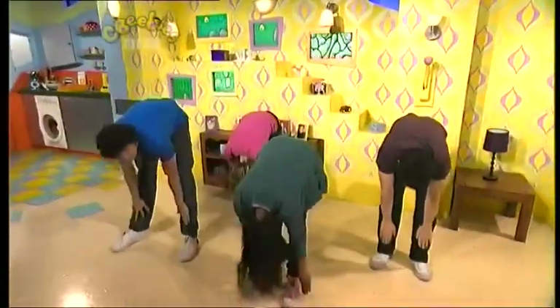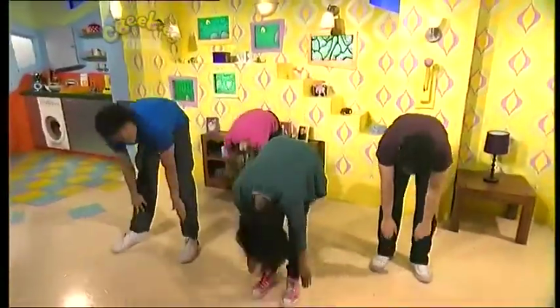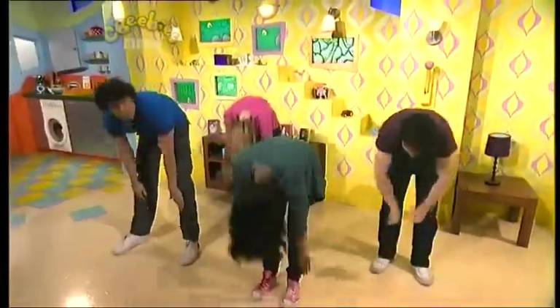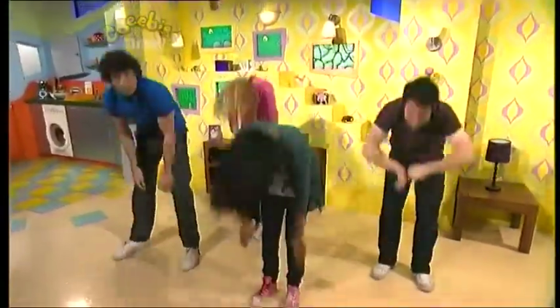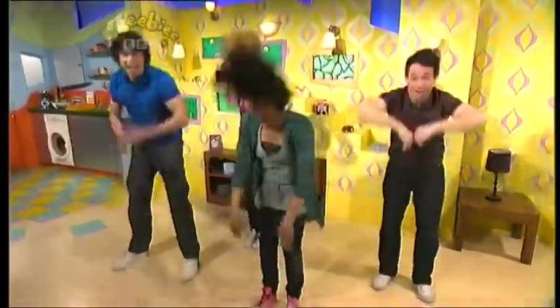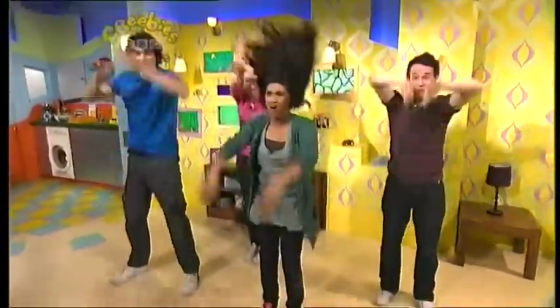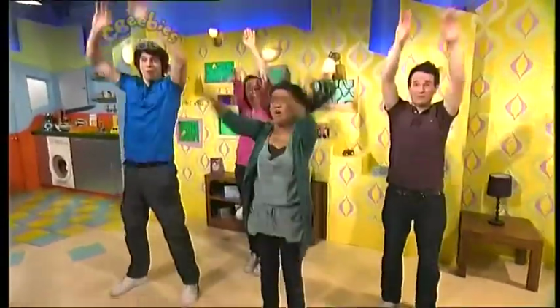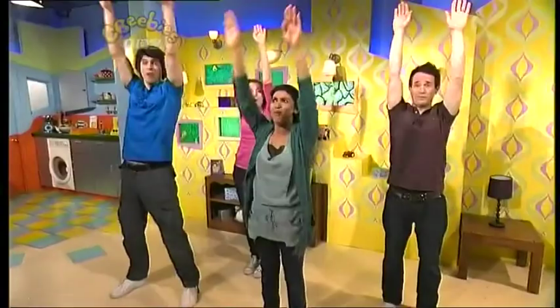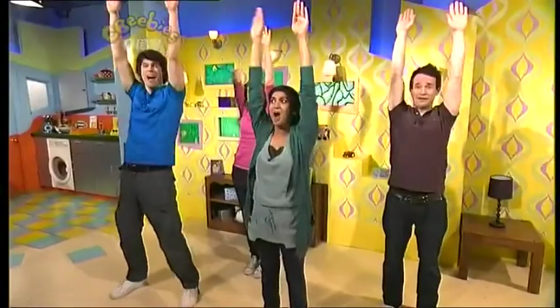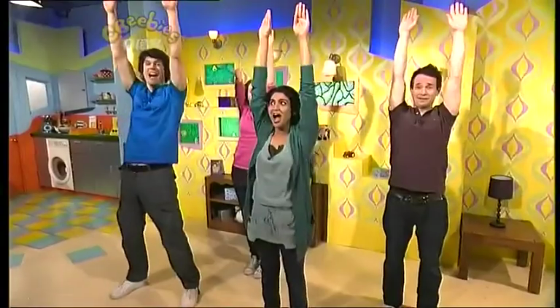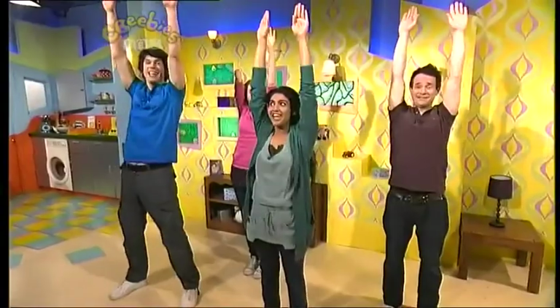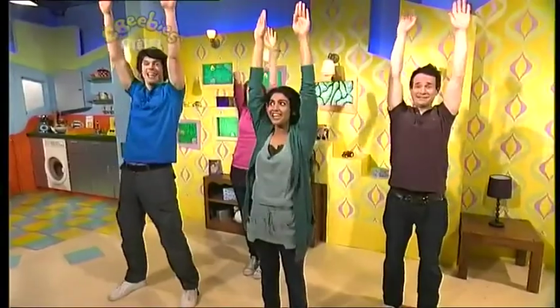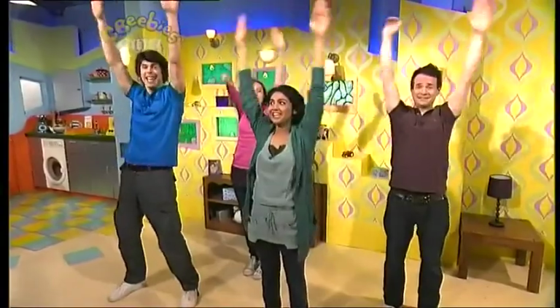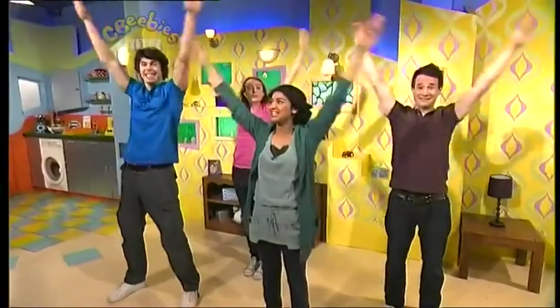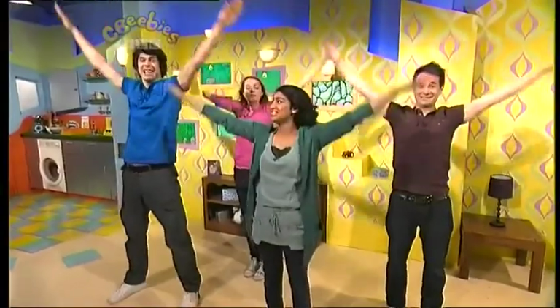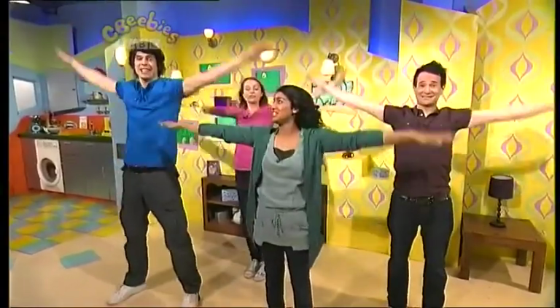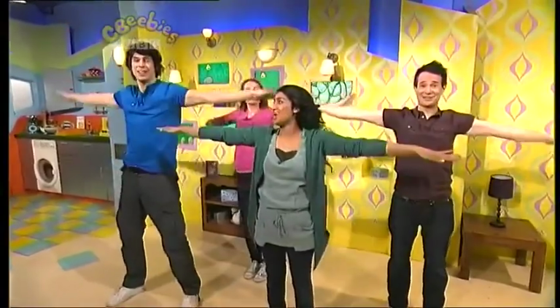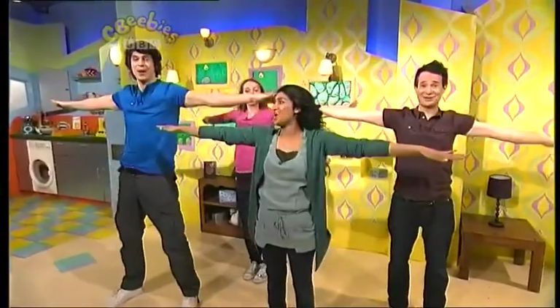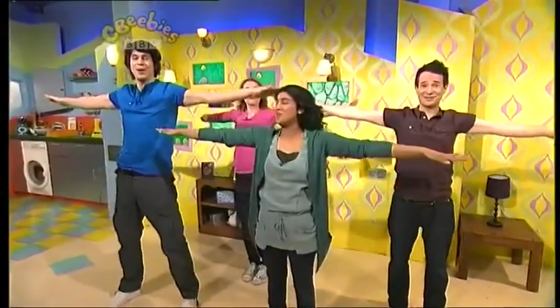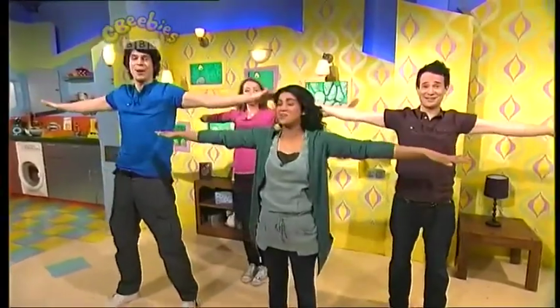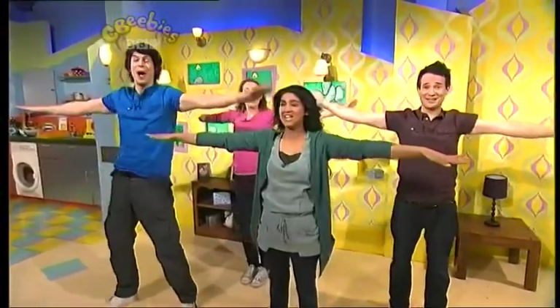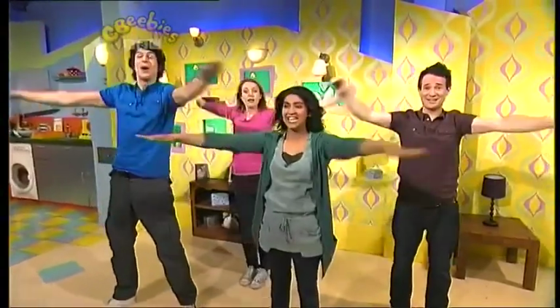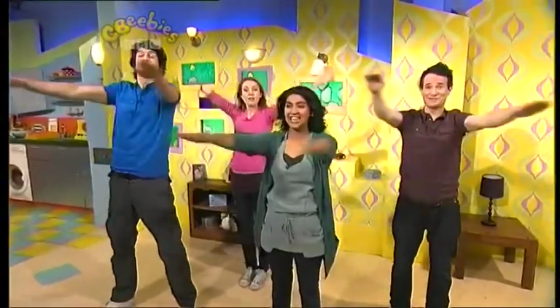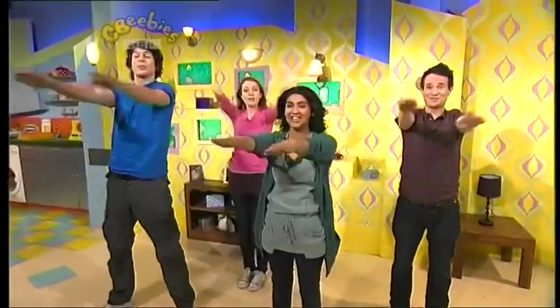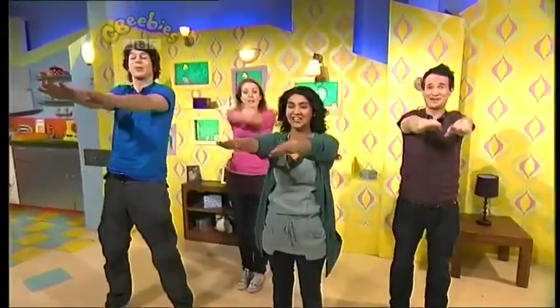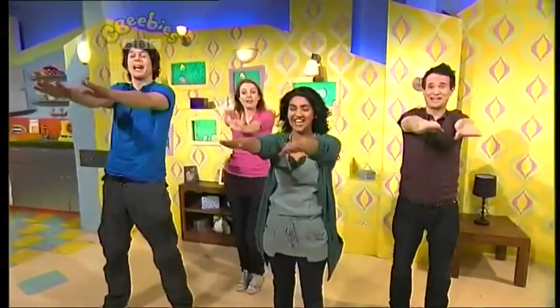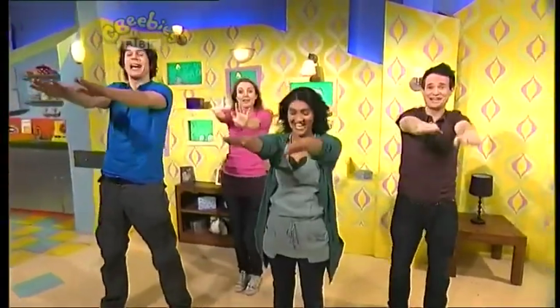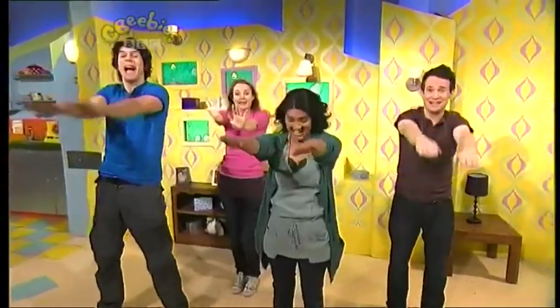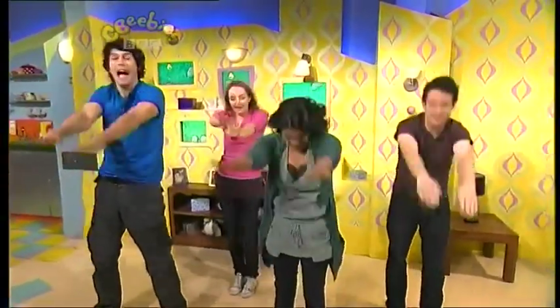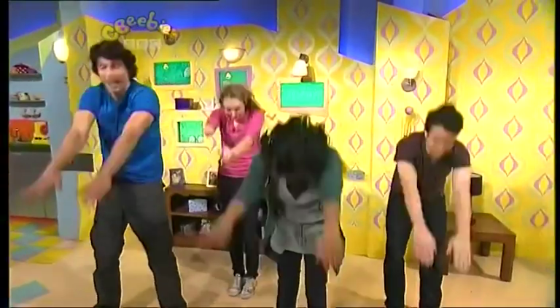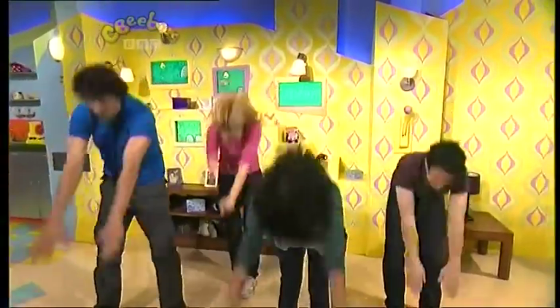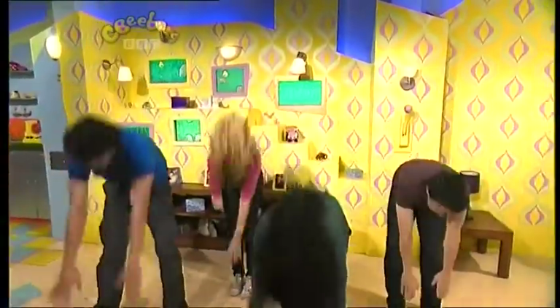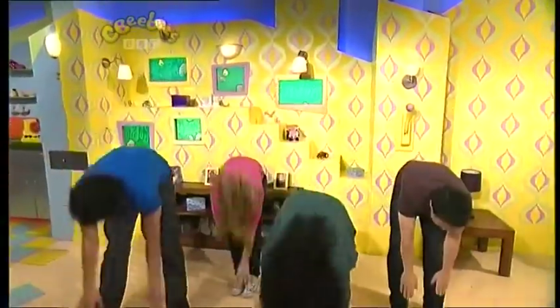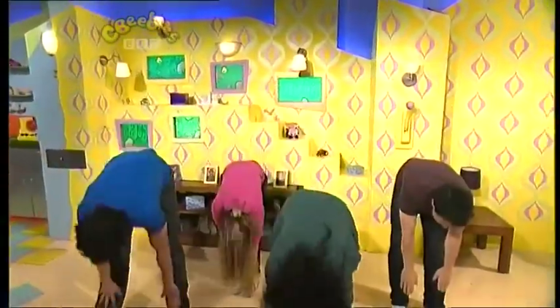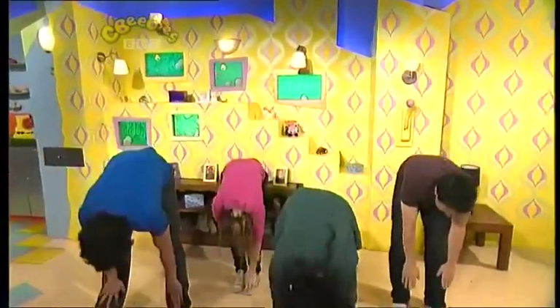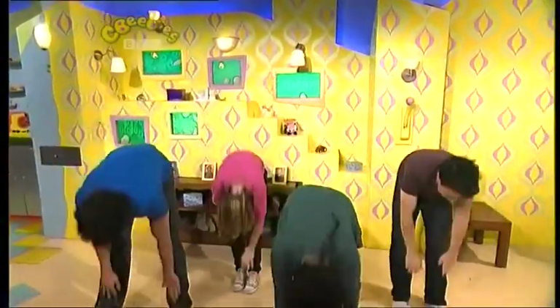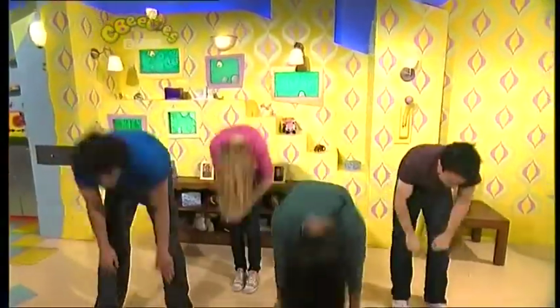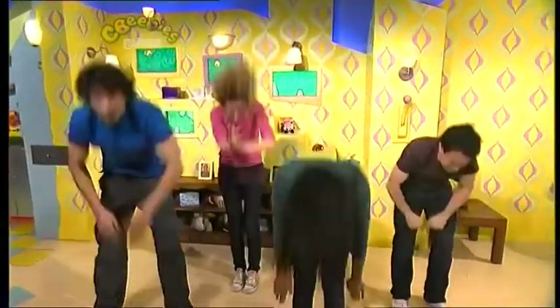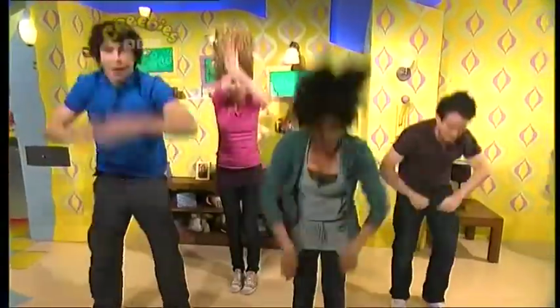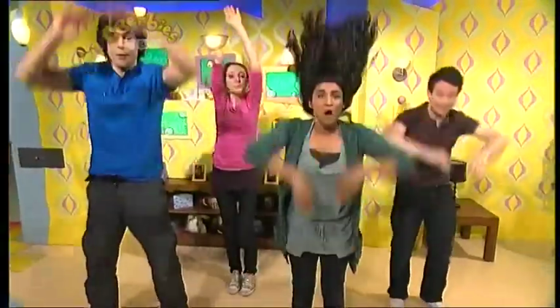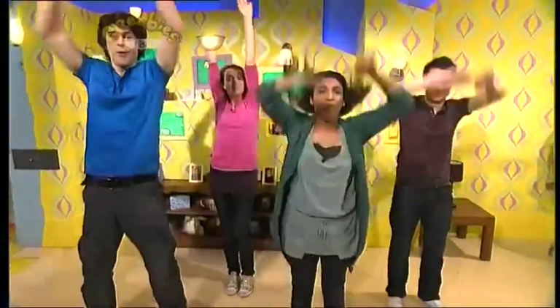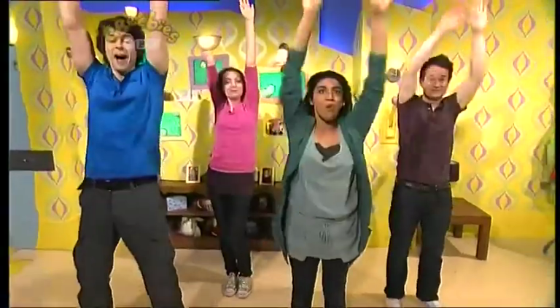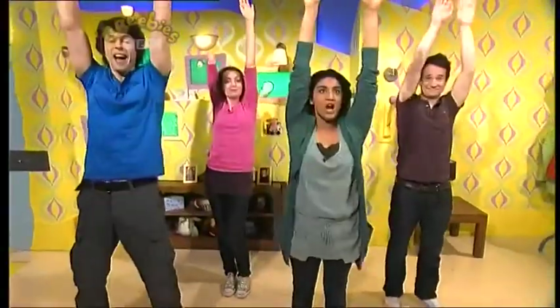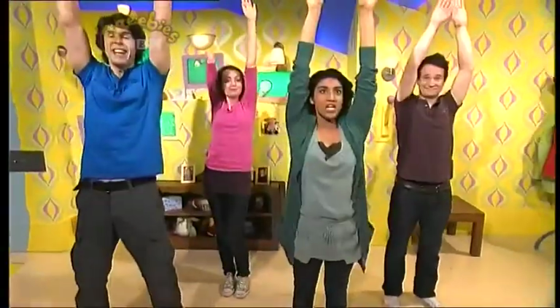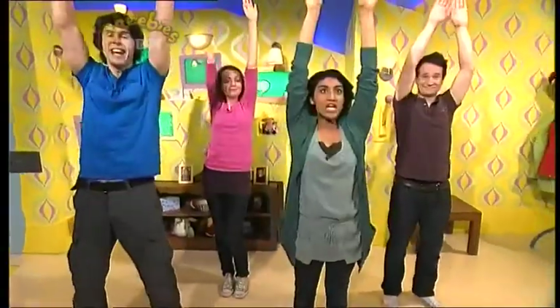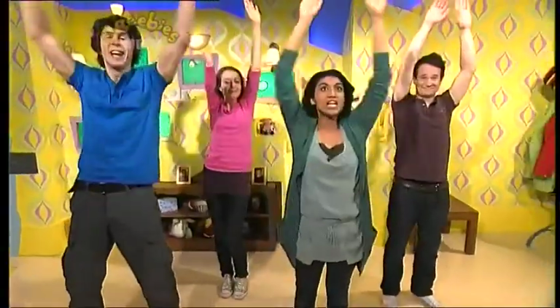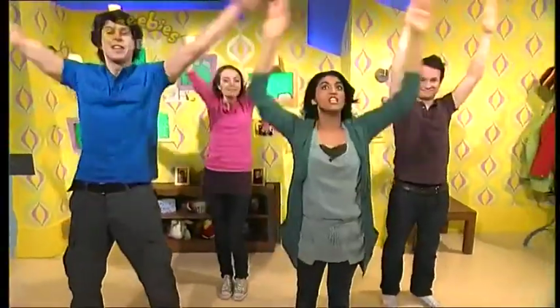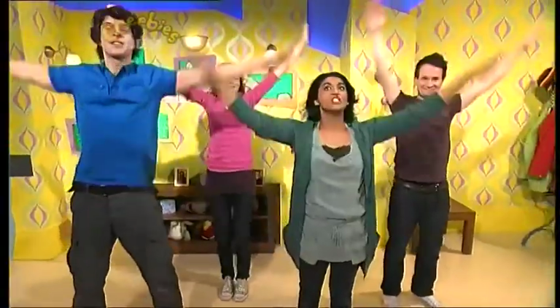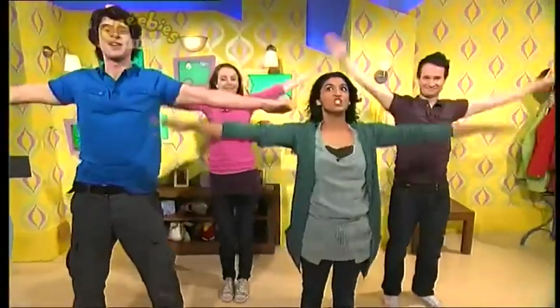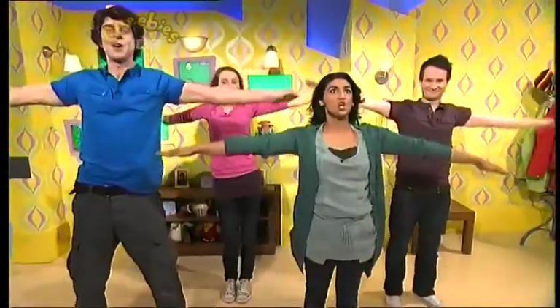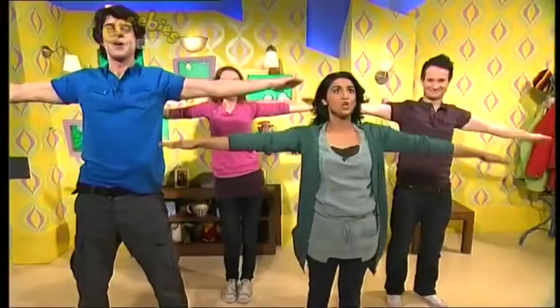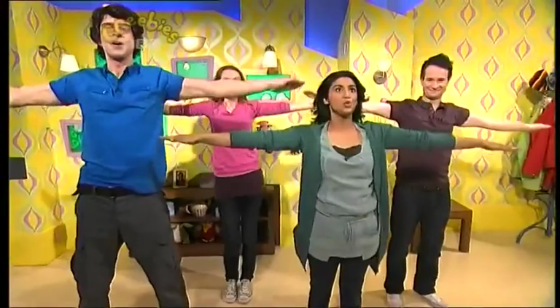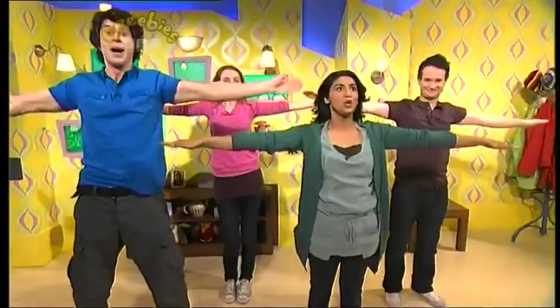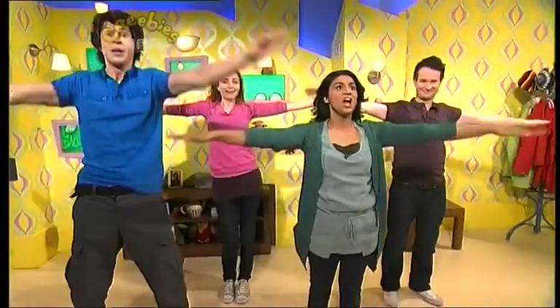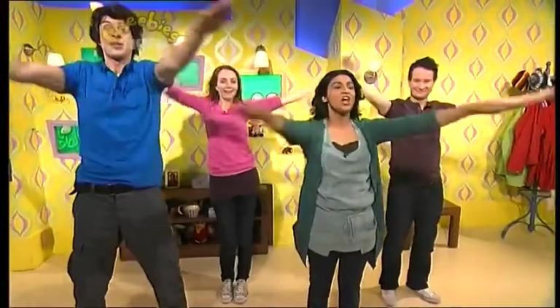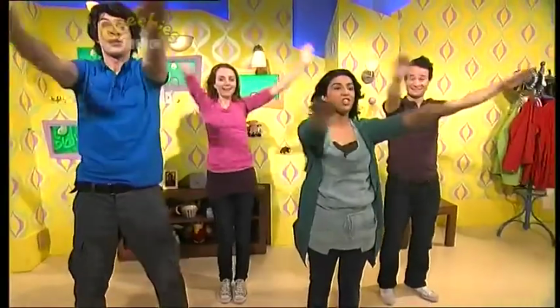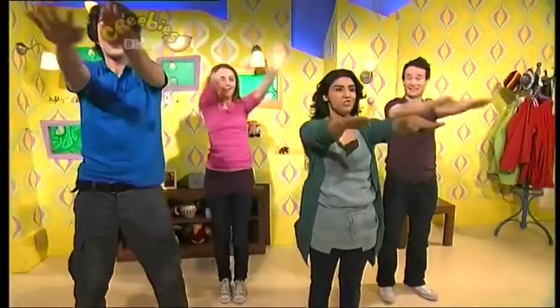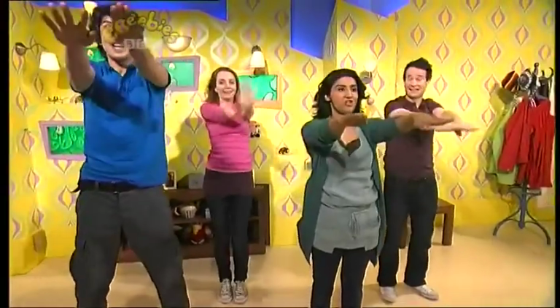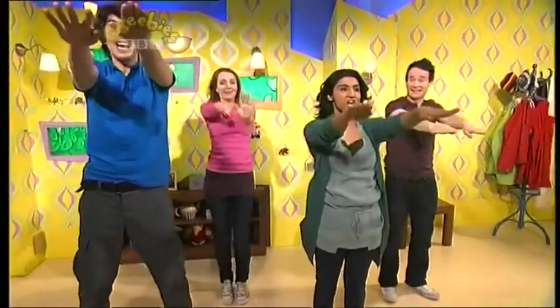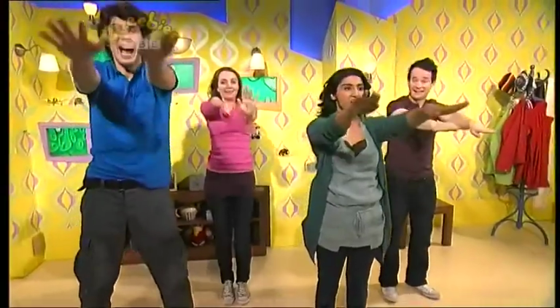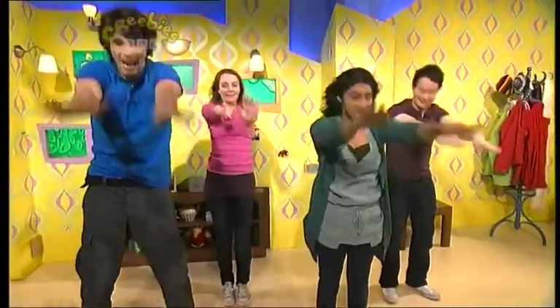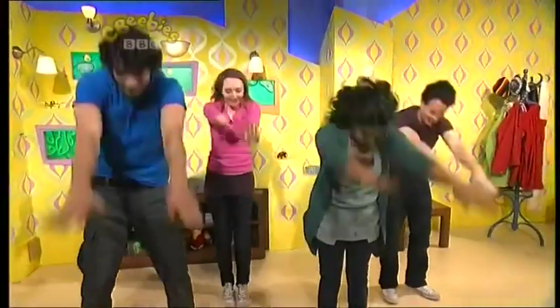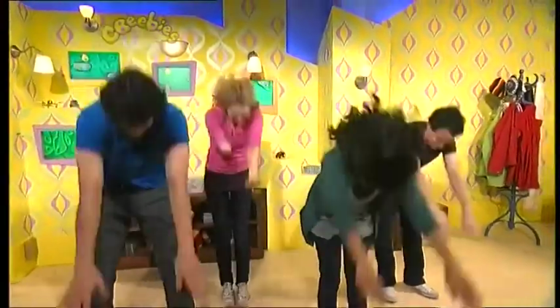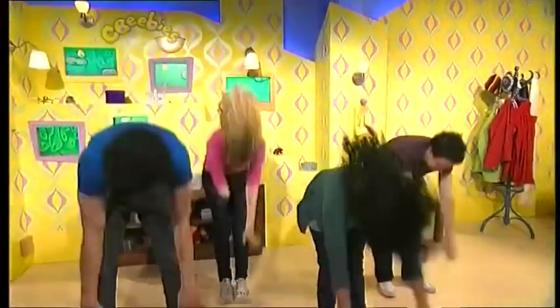Well done. 1, 2, 3 and 4. Keep on going. 1, 2, 3 and 4.